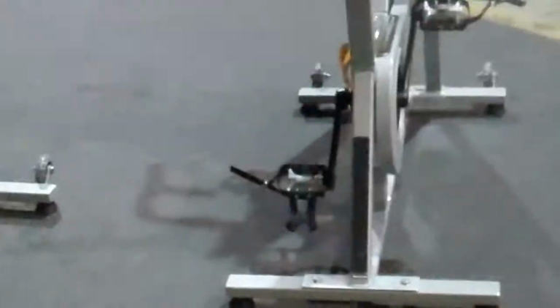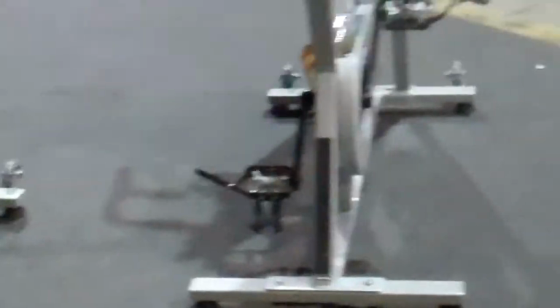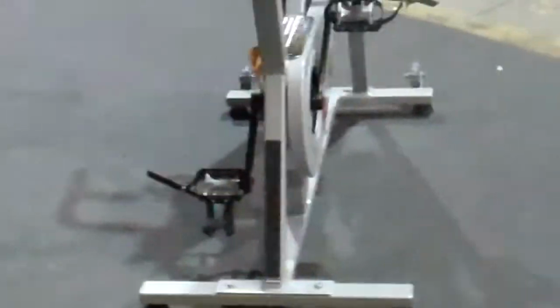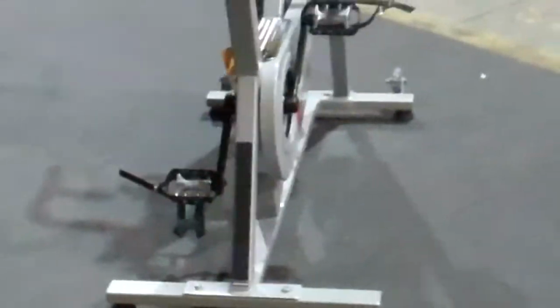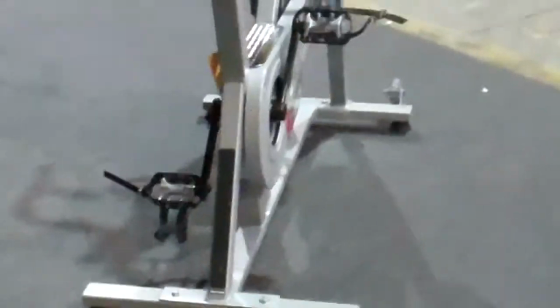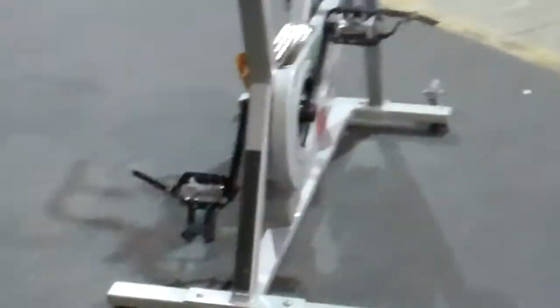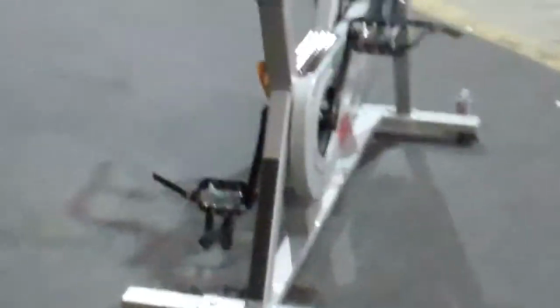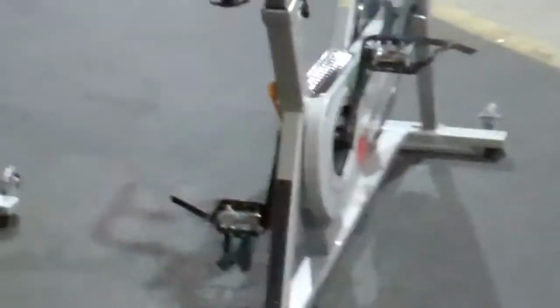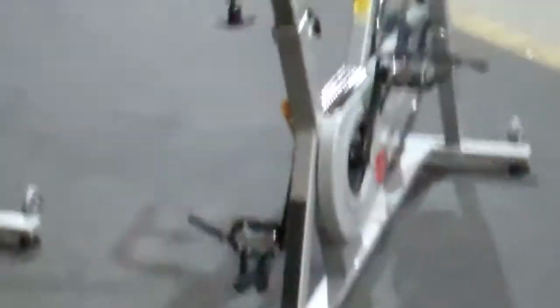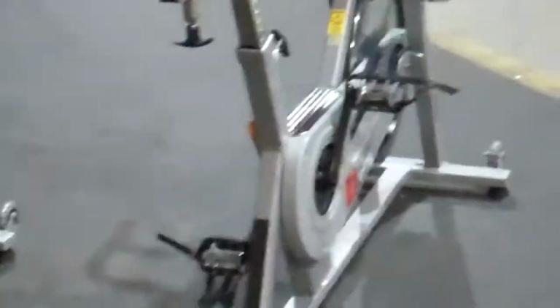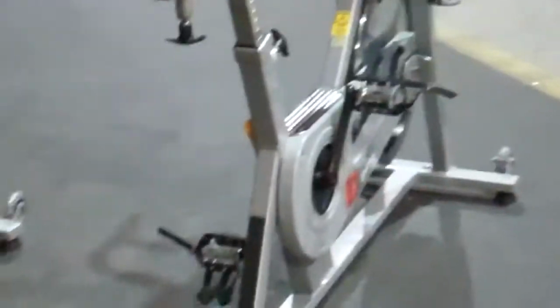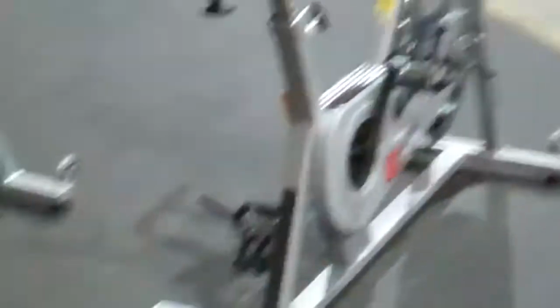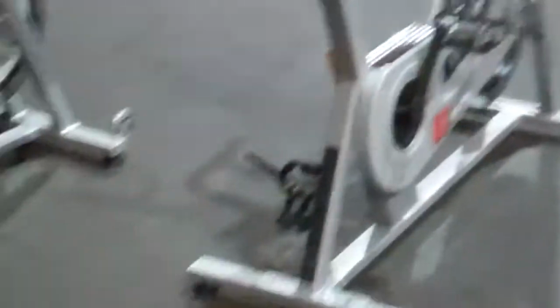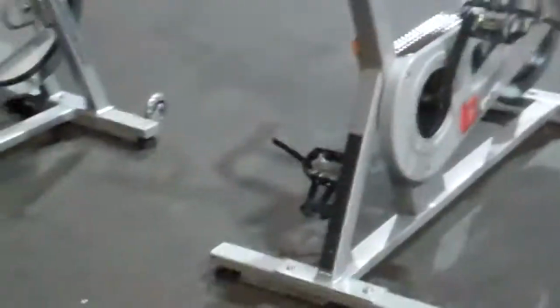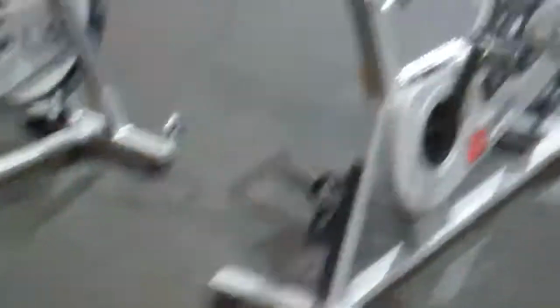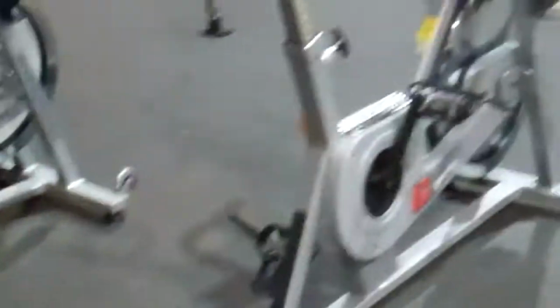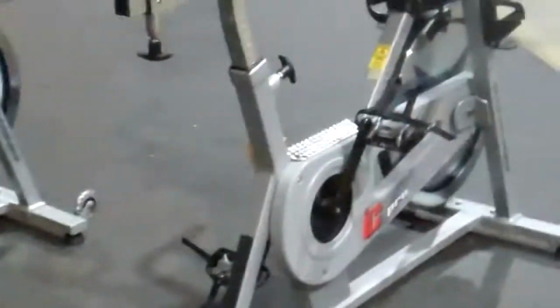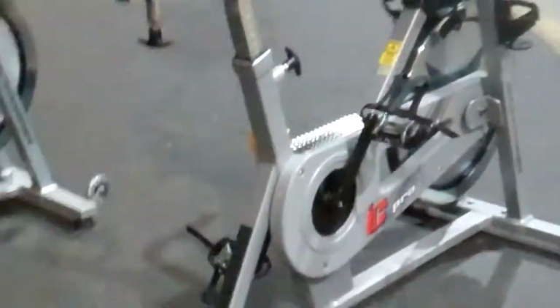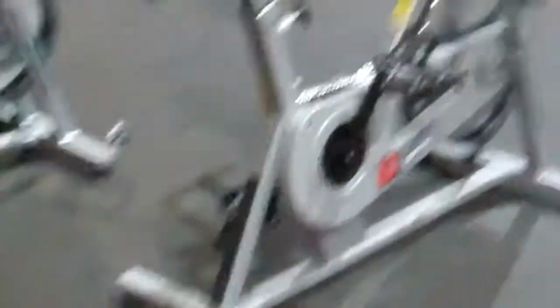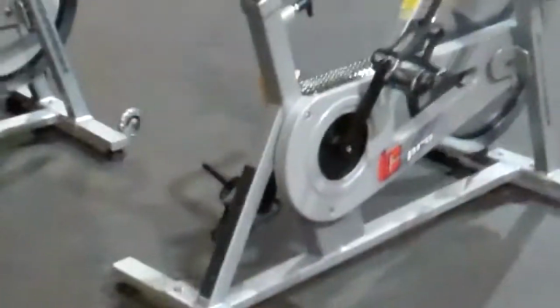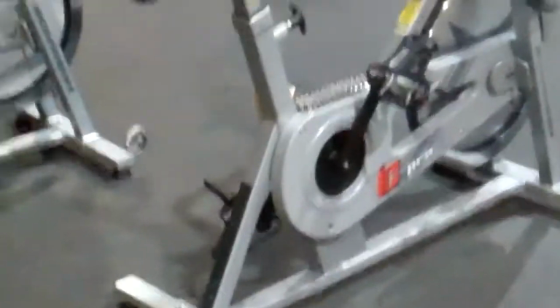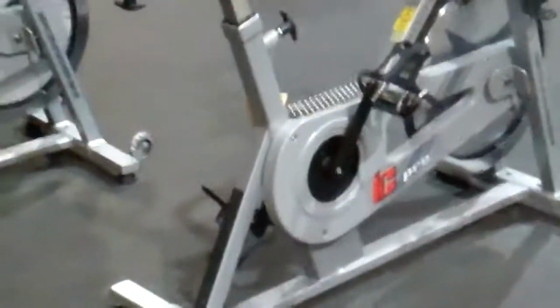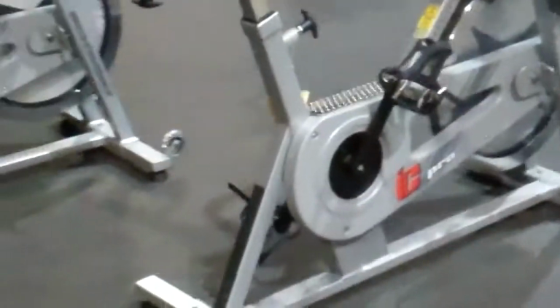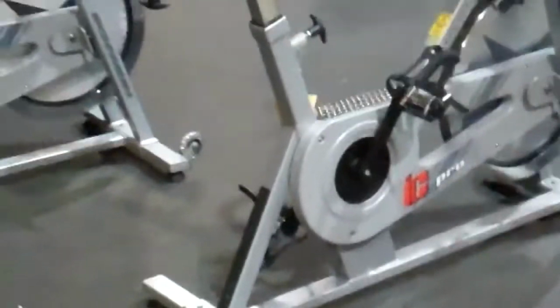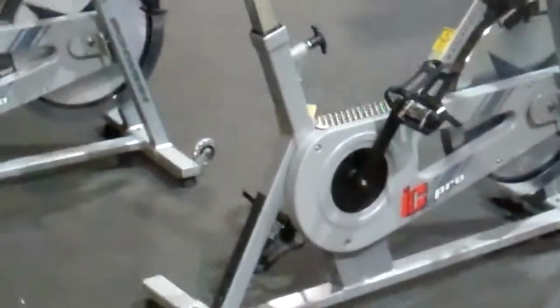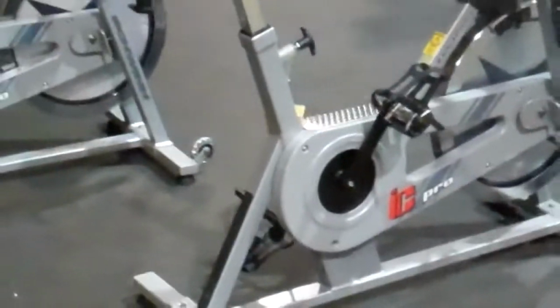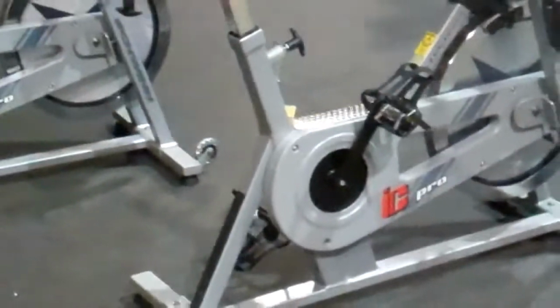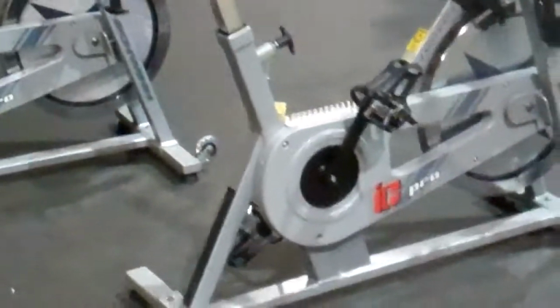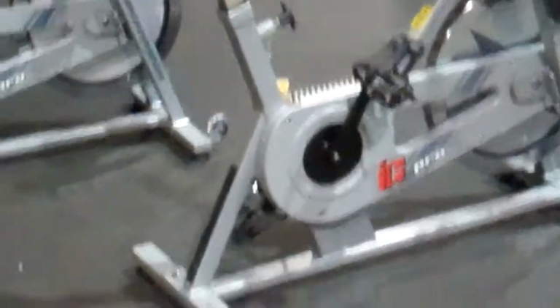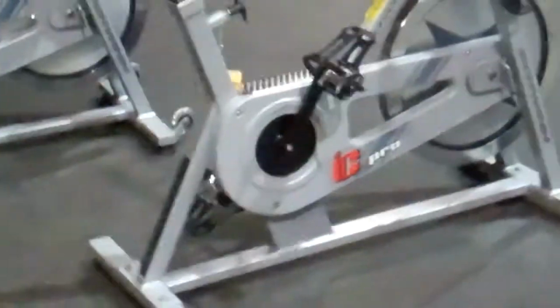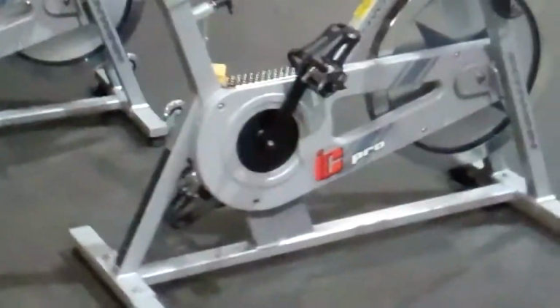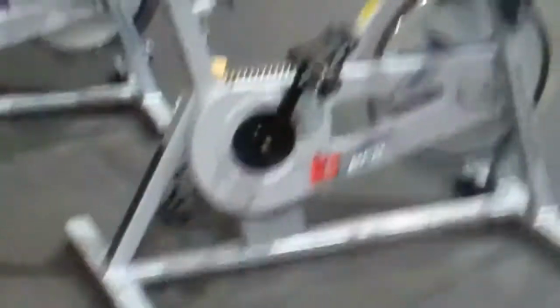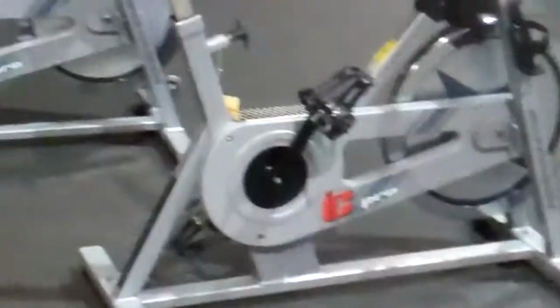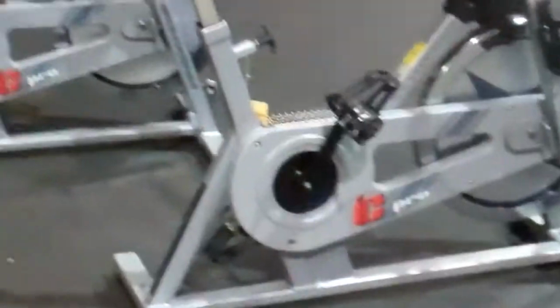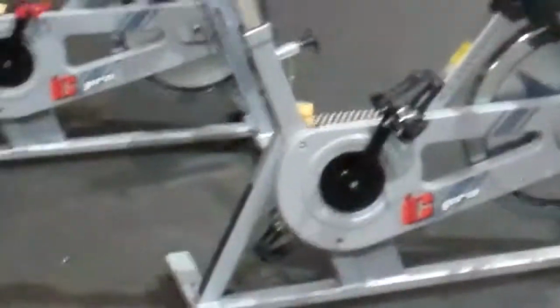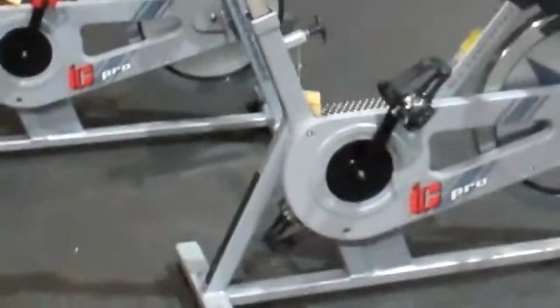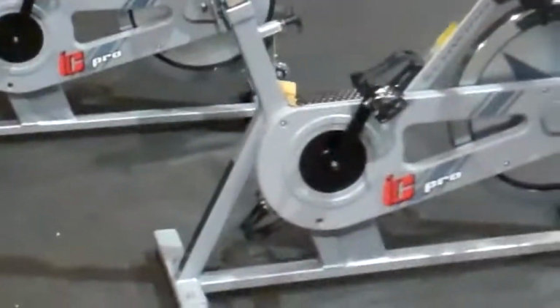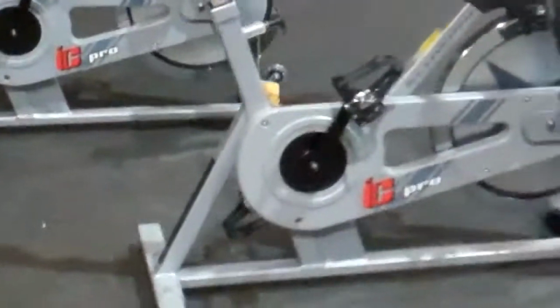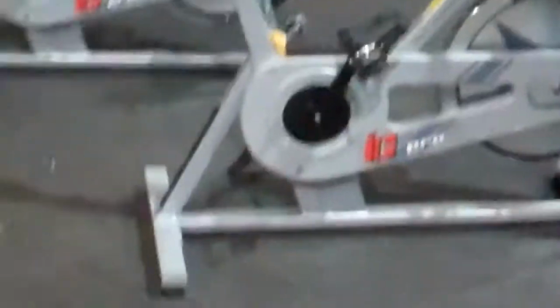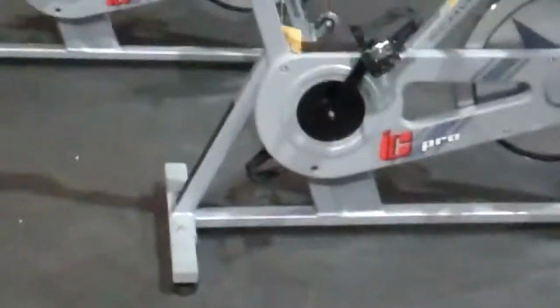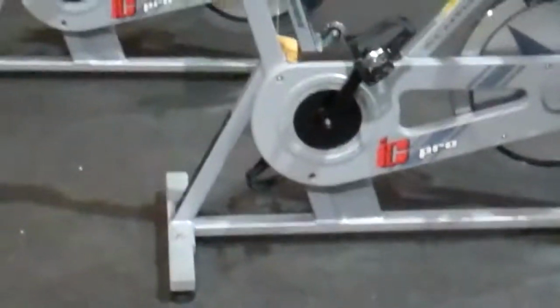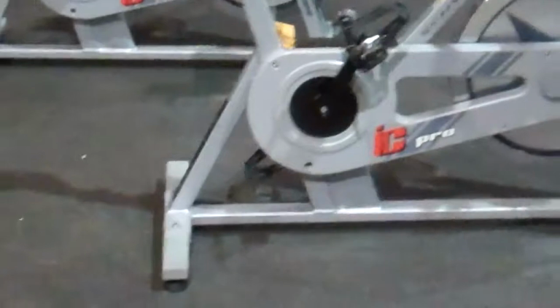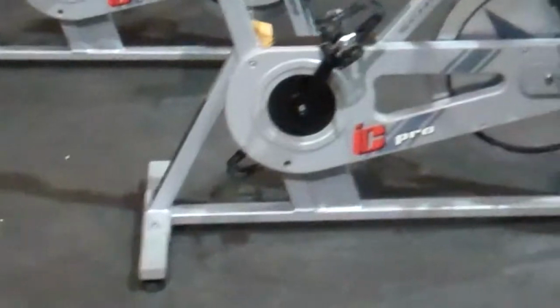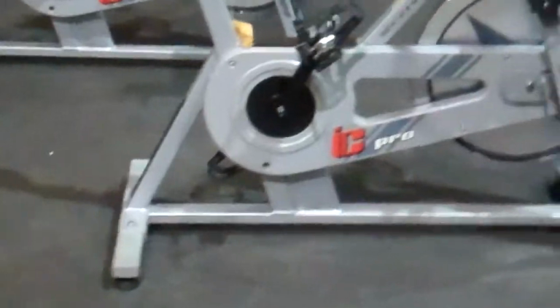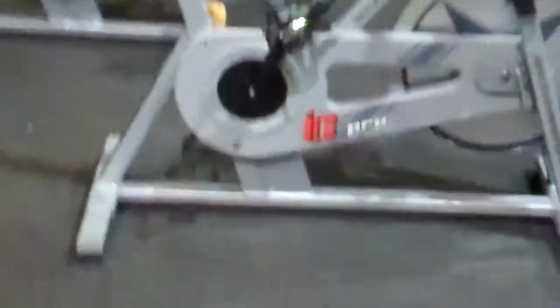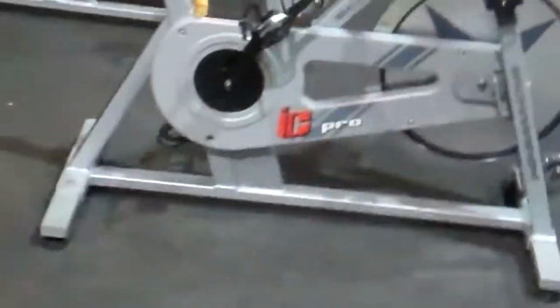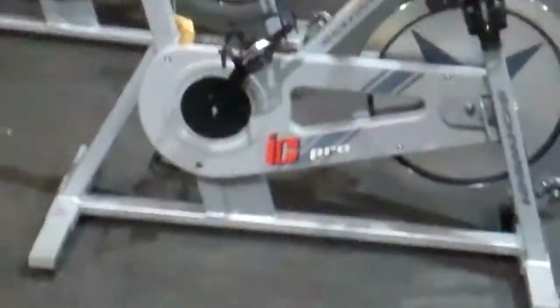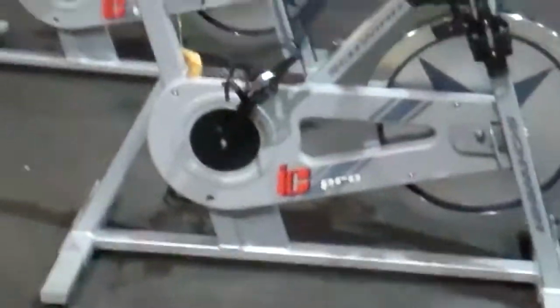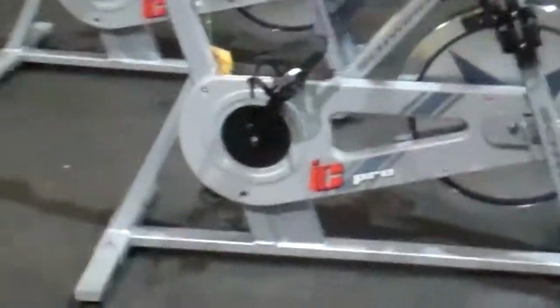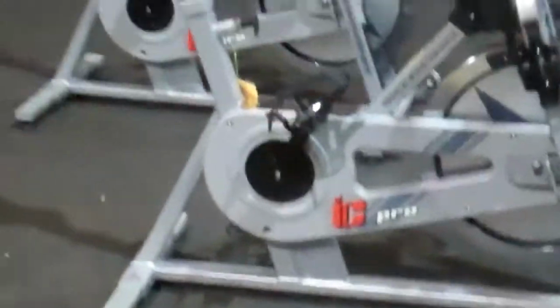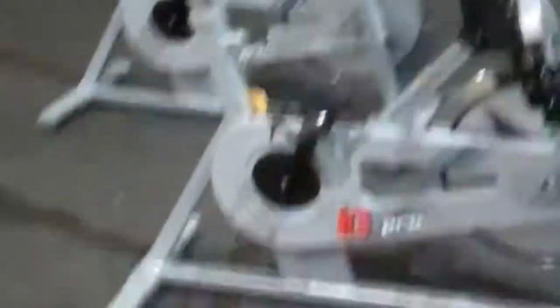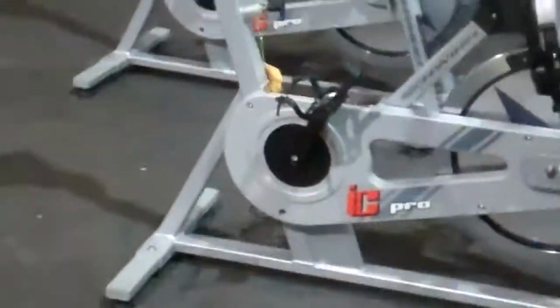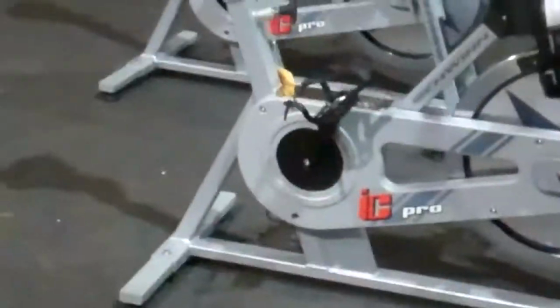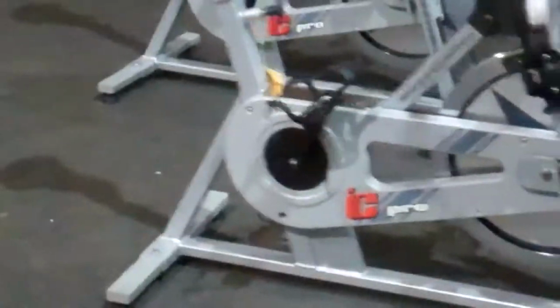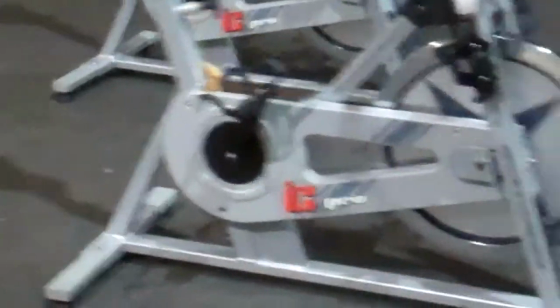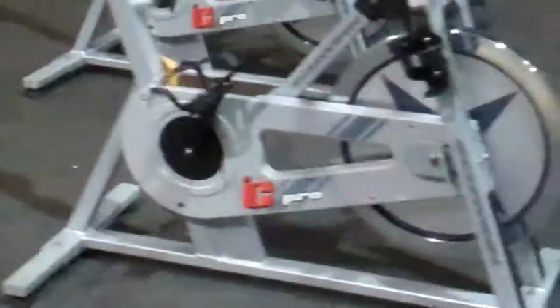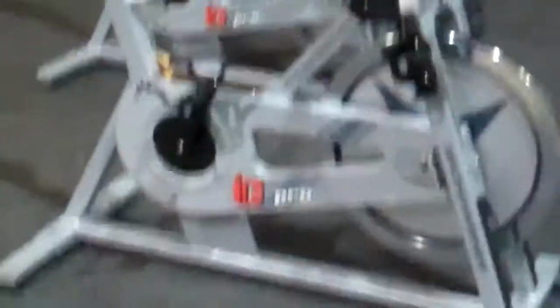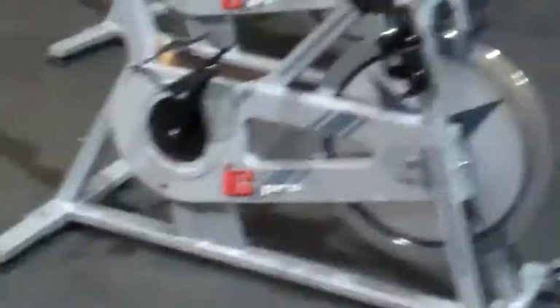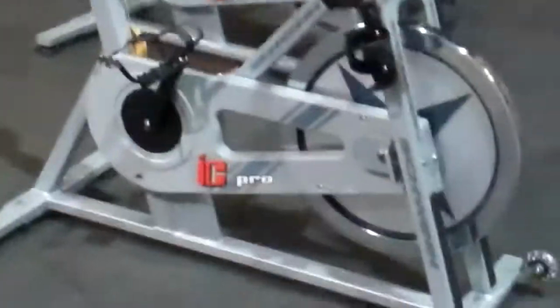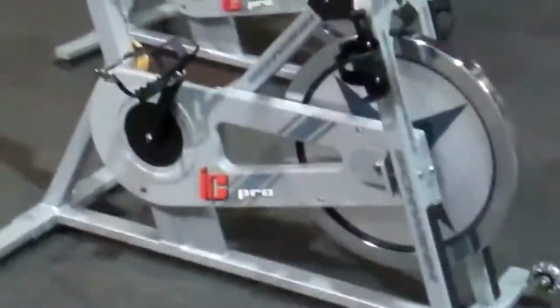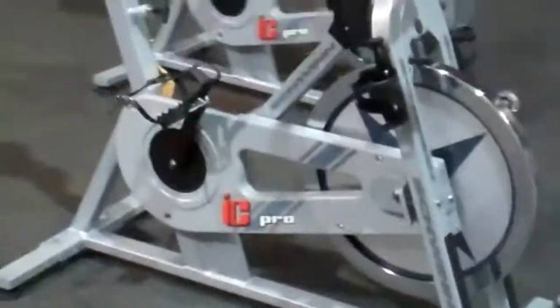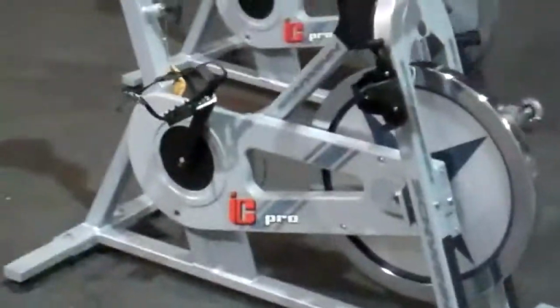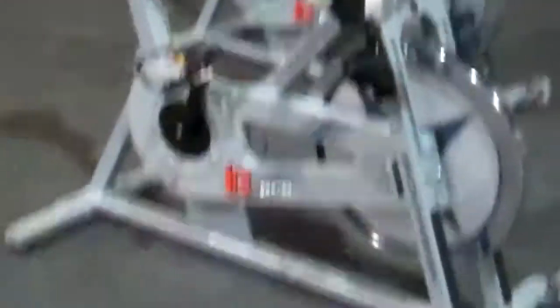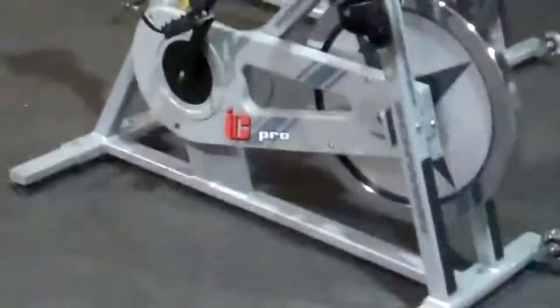Hi, I'm Jeff Wimmer from Studio Cycles and StudioCycles.com, and this is the 2013 Schwinn IC Pro.